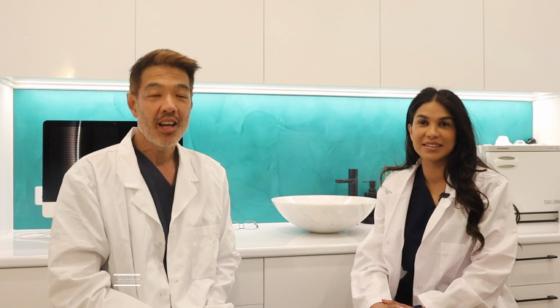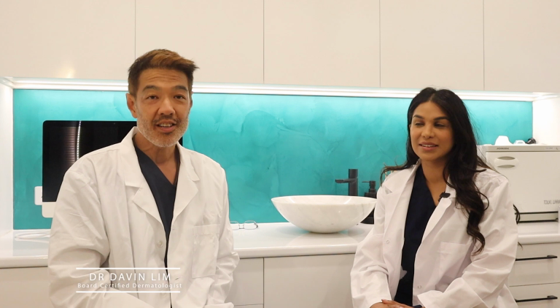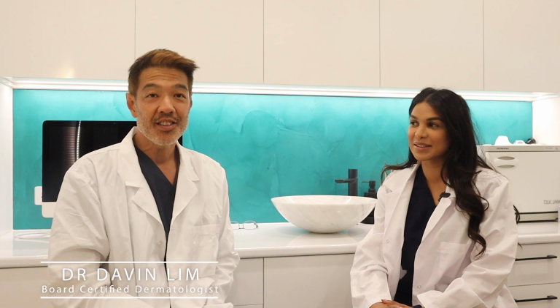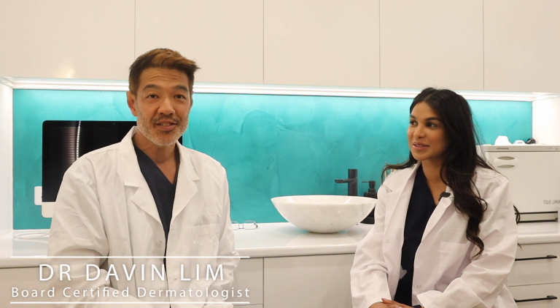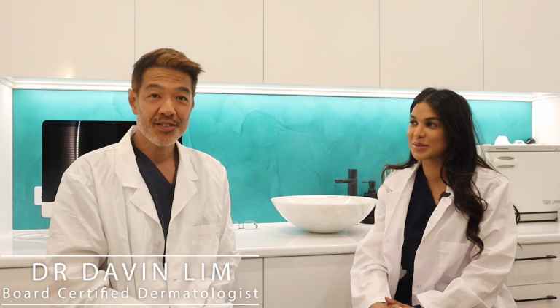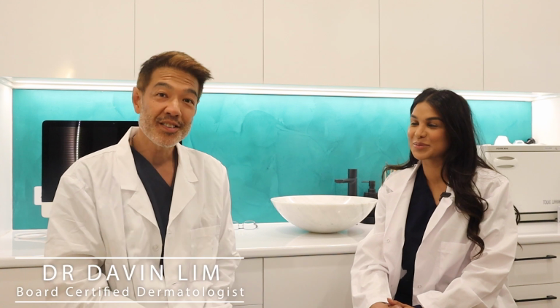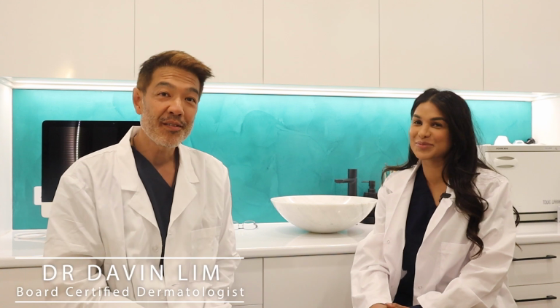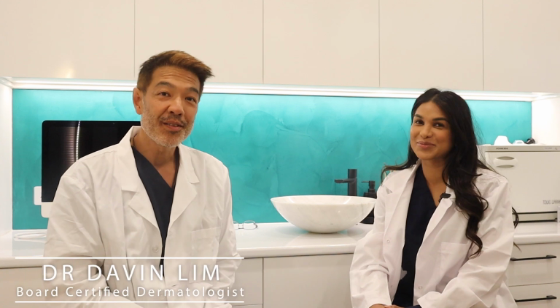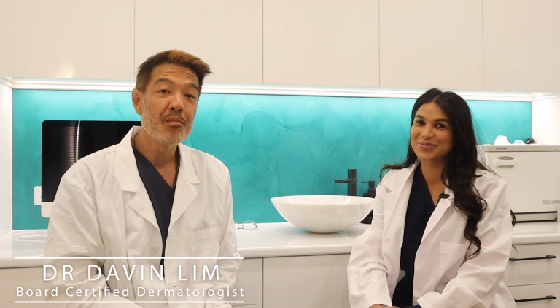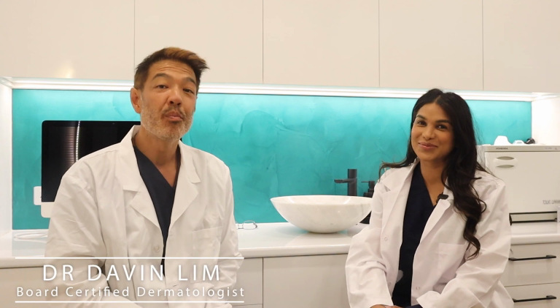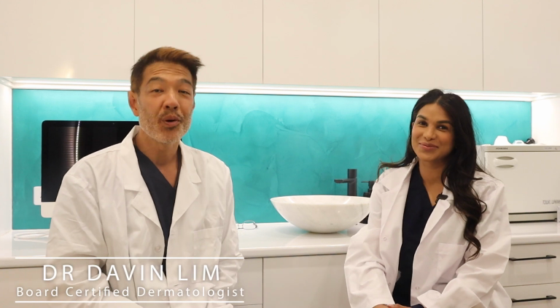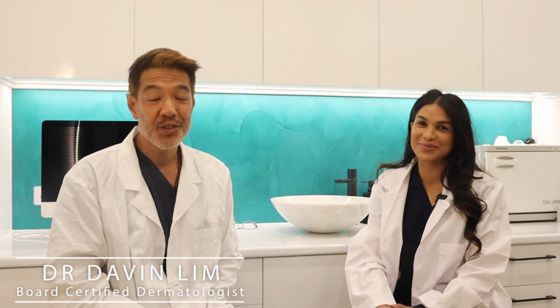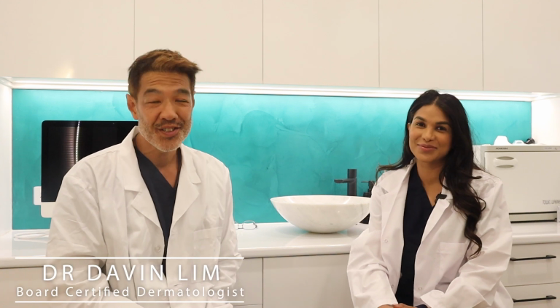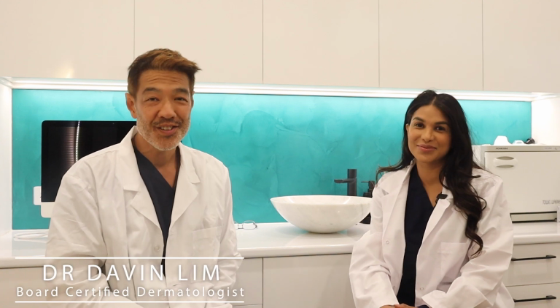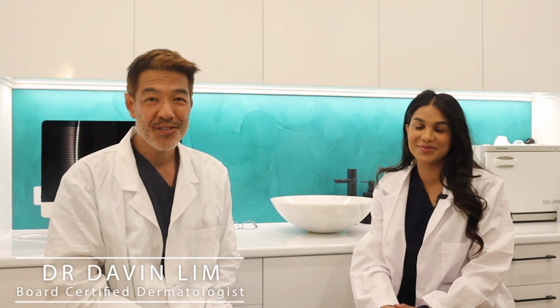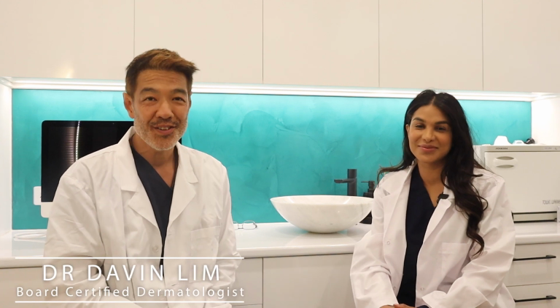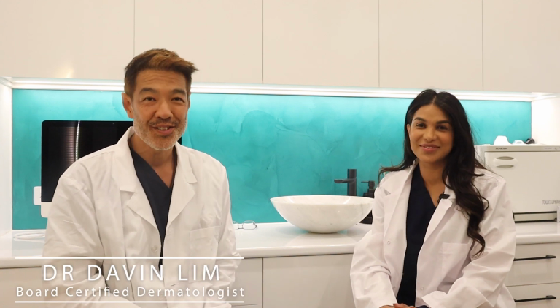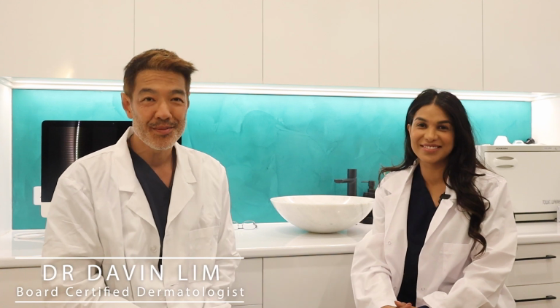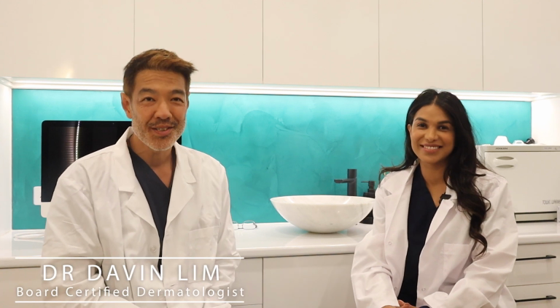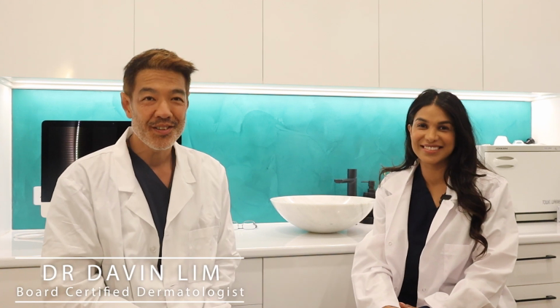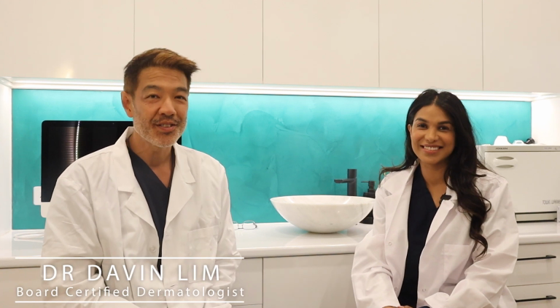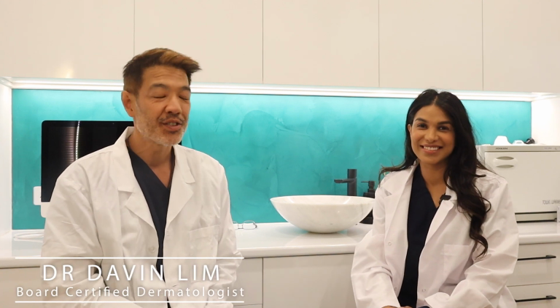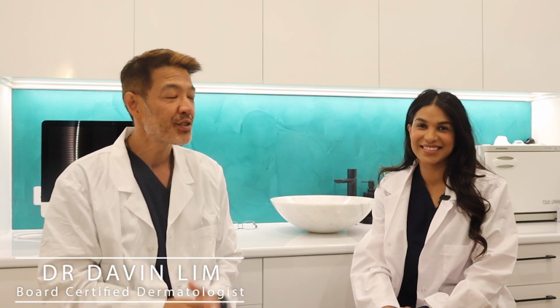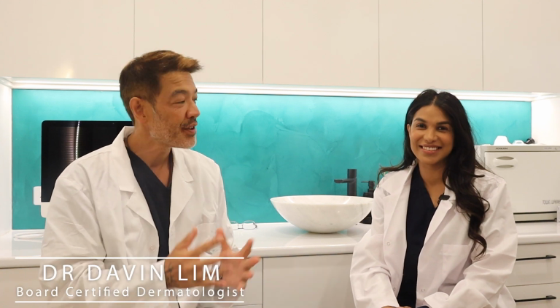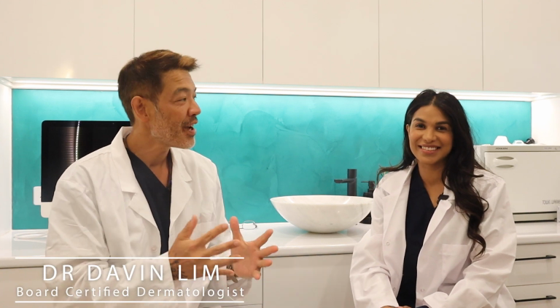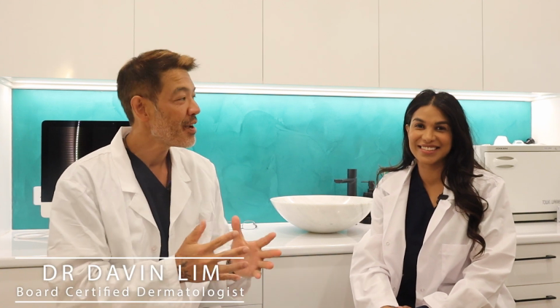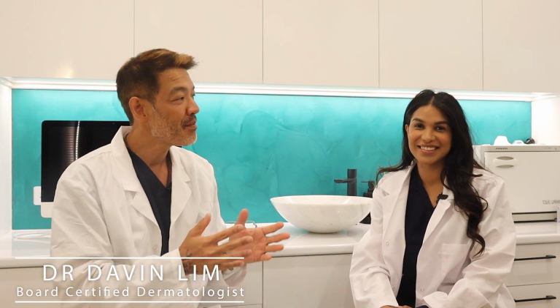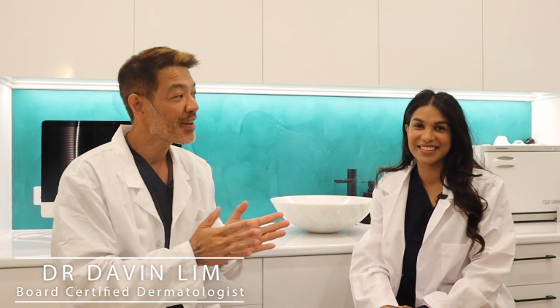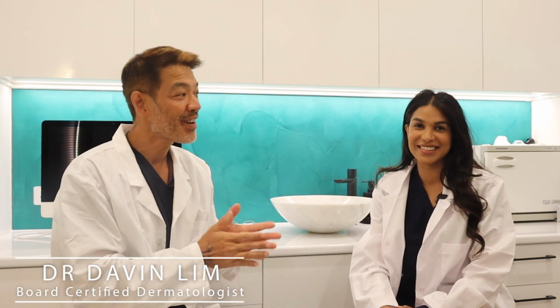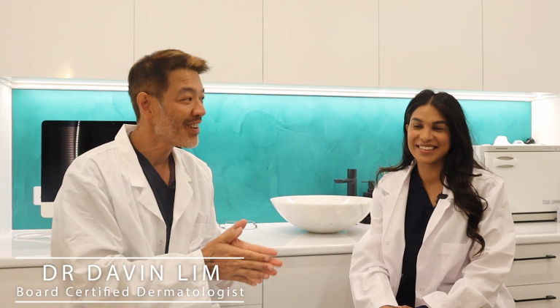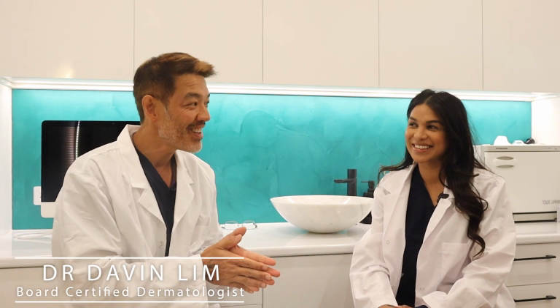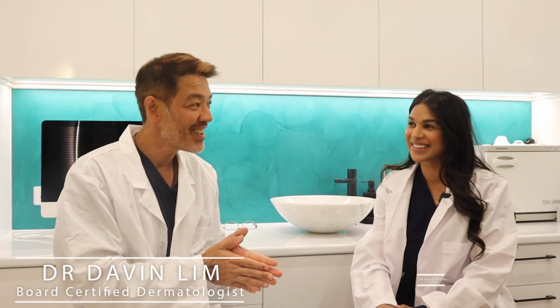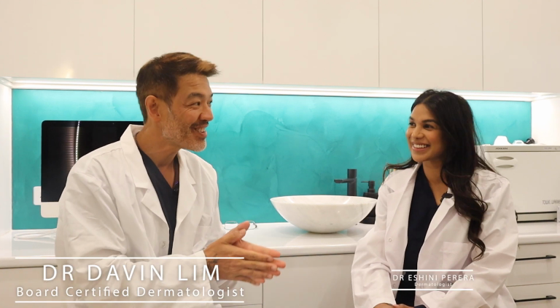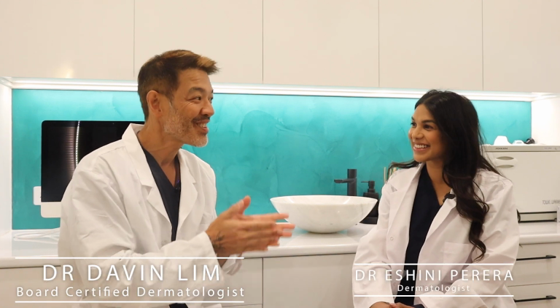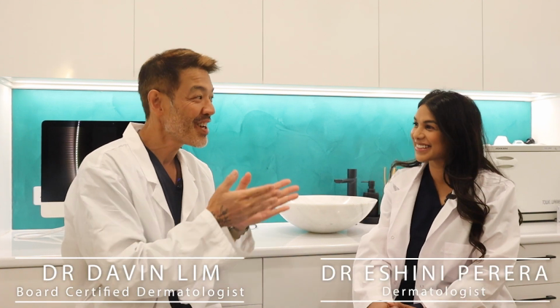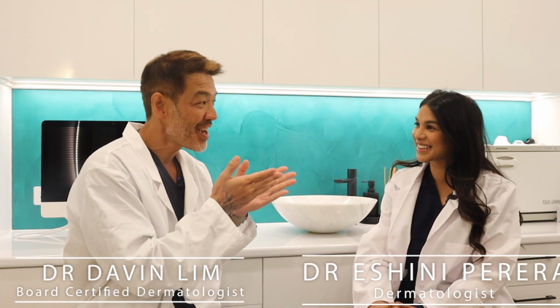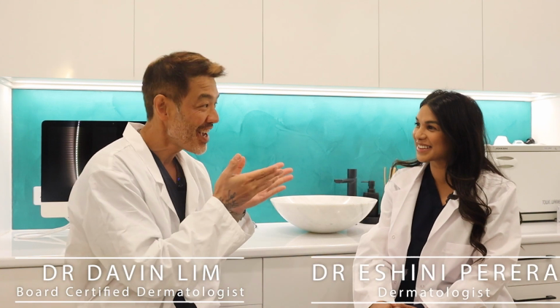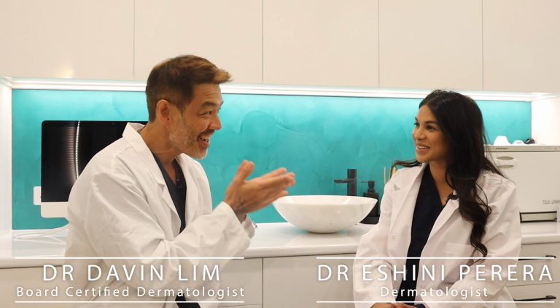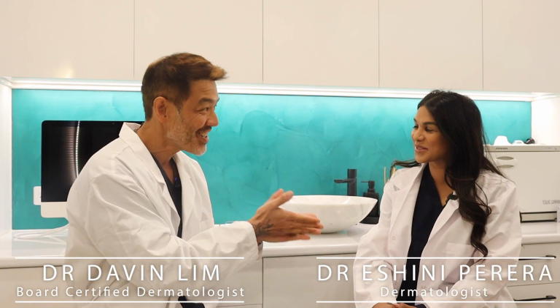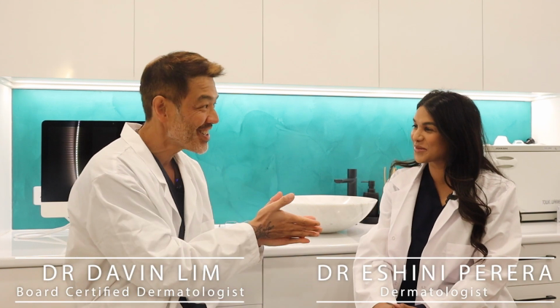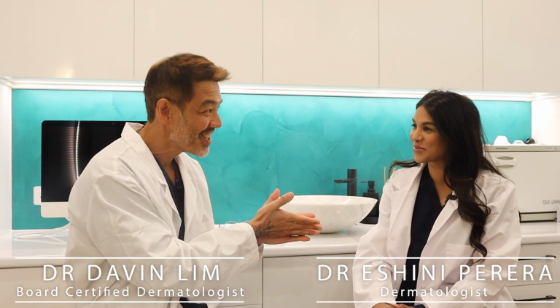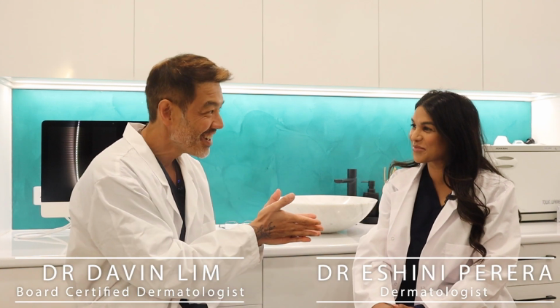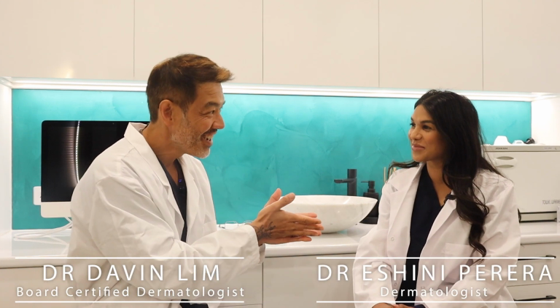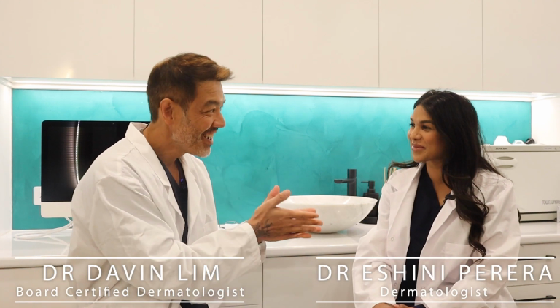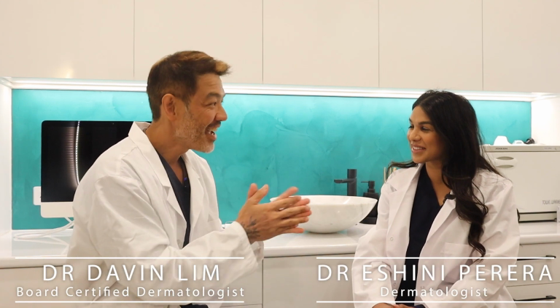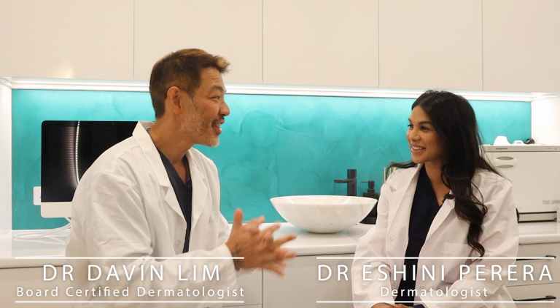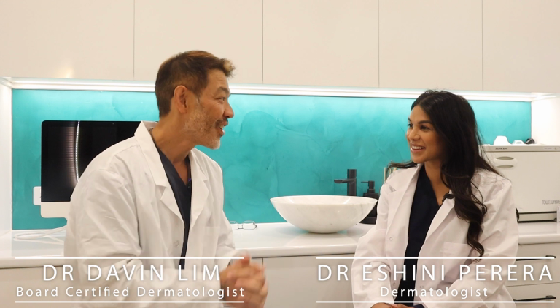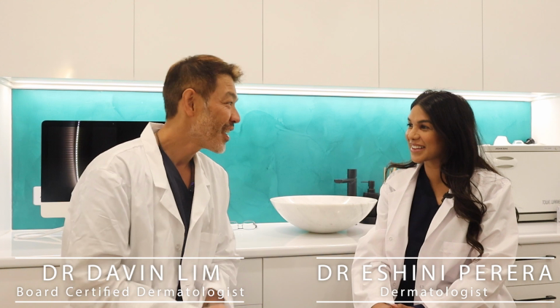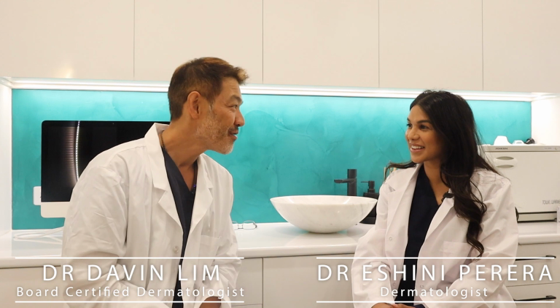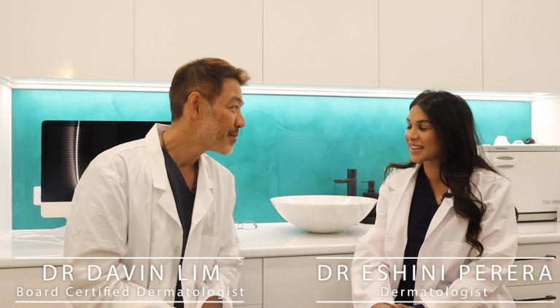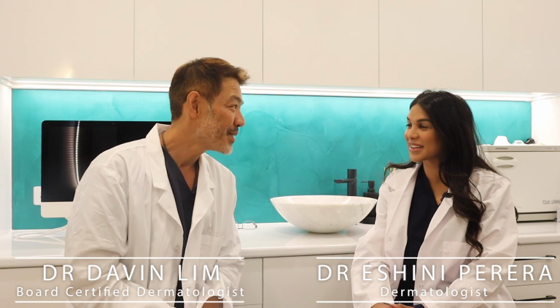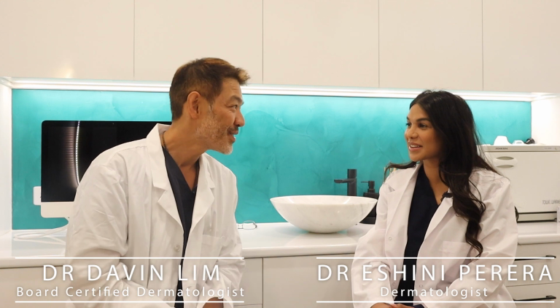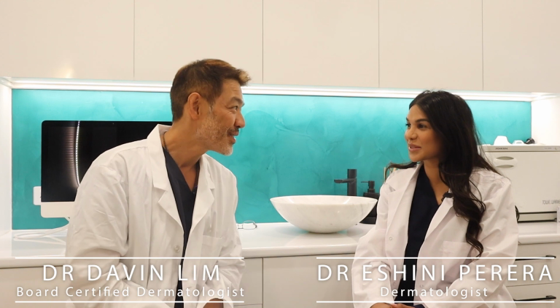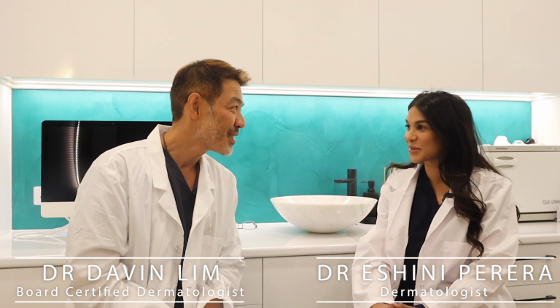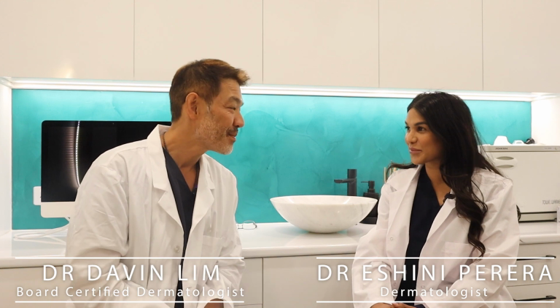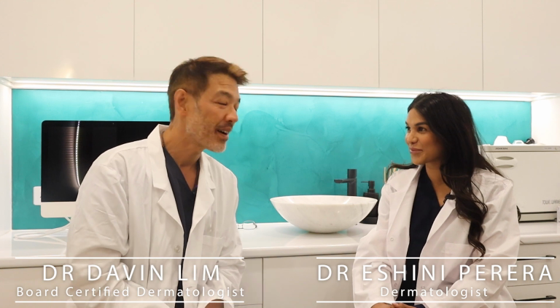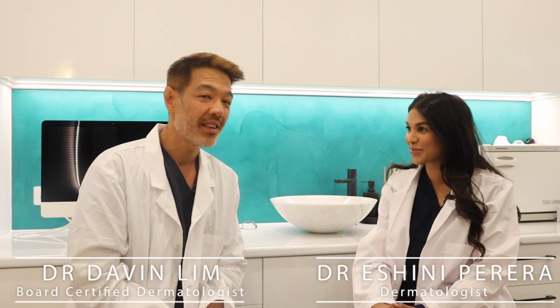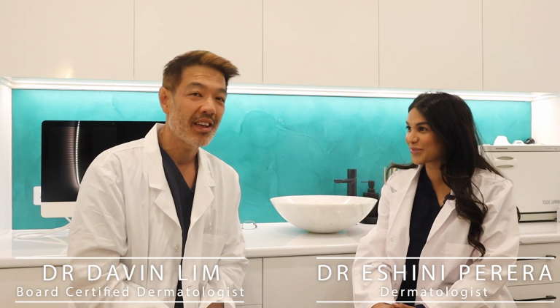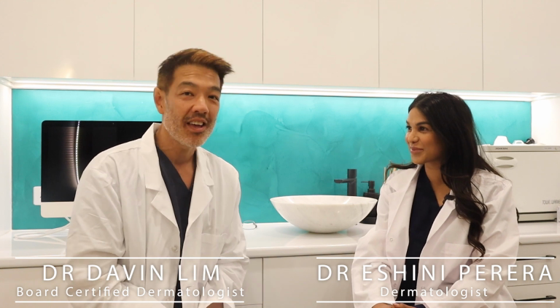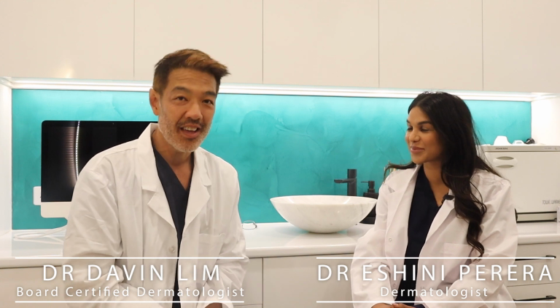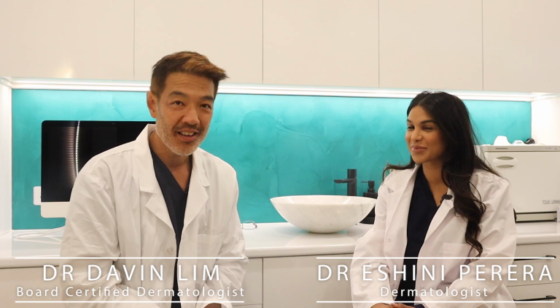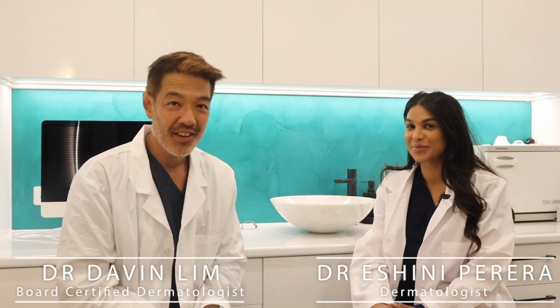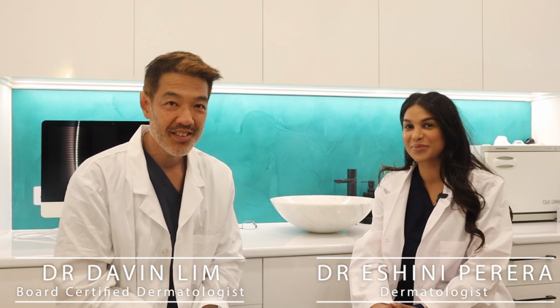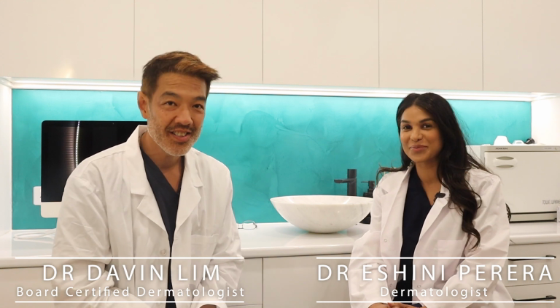Hi guys, Dr. Davin, board certified dermatologist. Today my colleague Dr. Esch and I will be talking about hair loss.